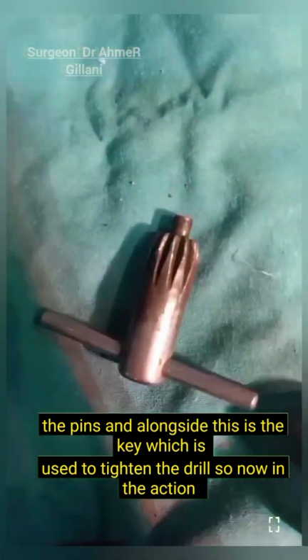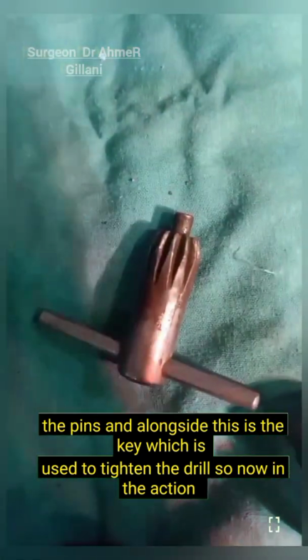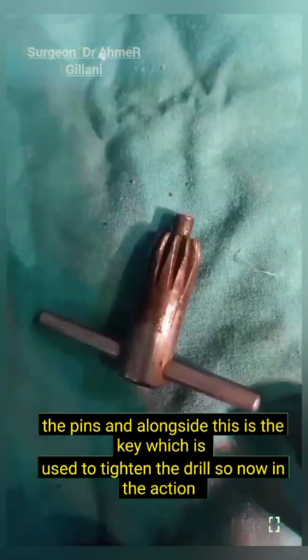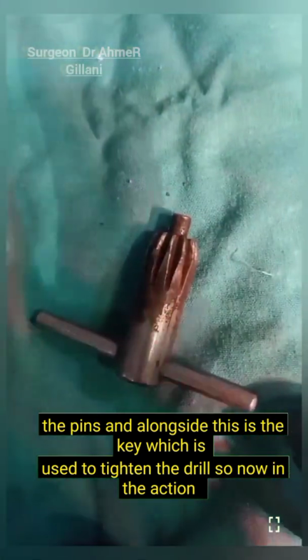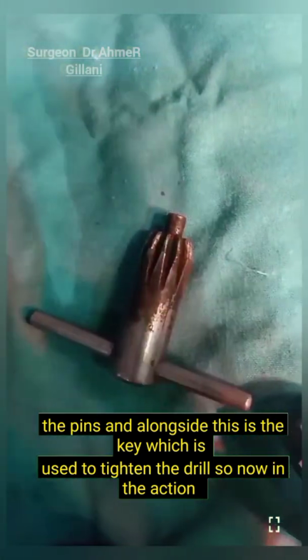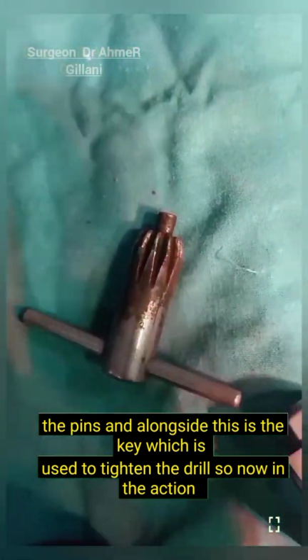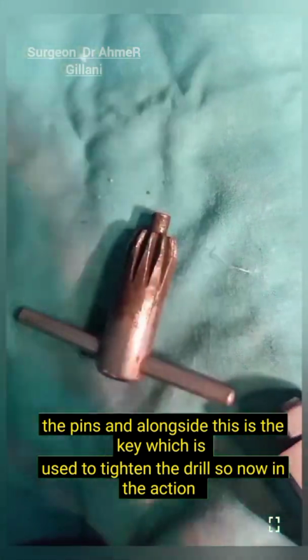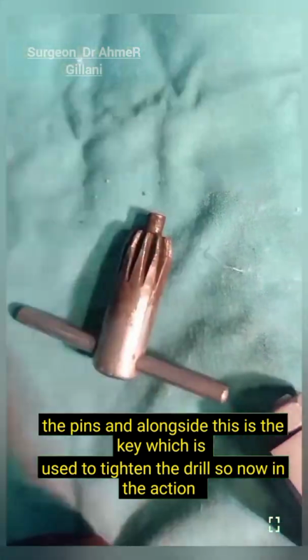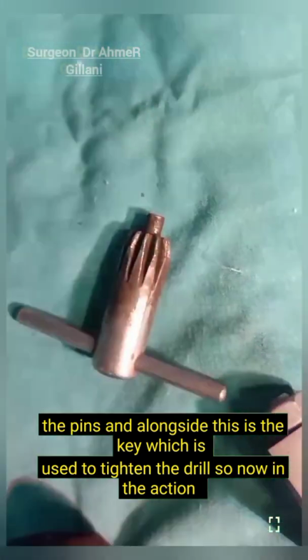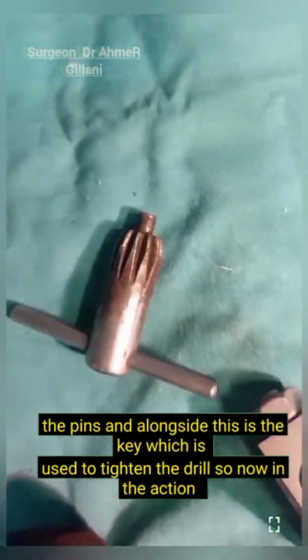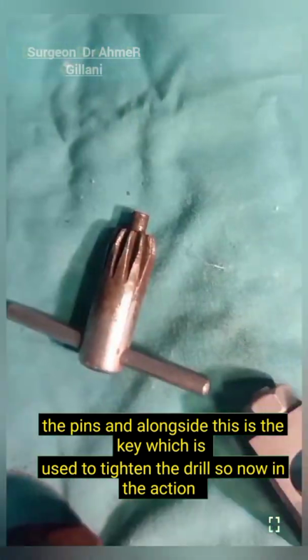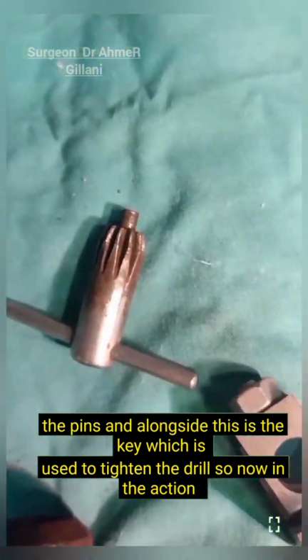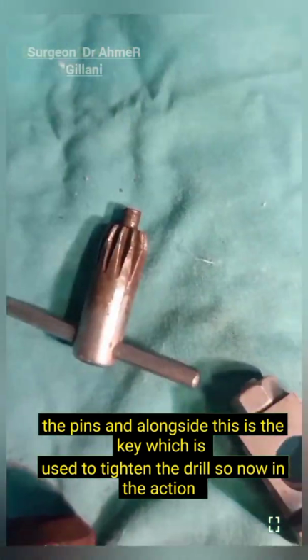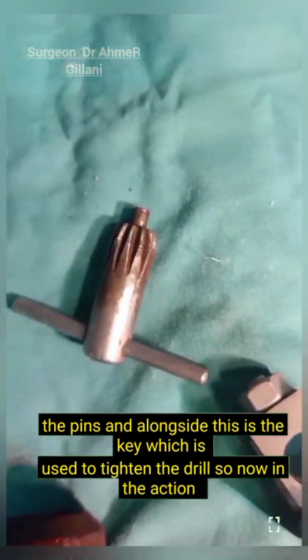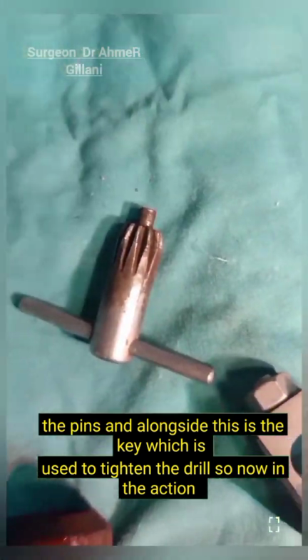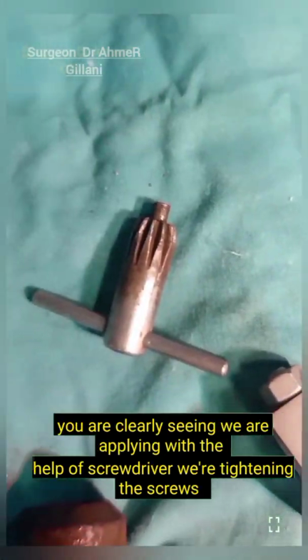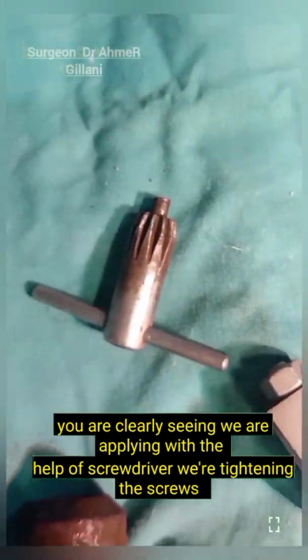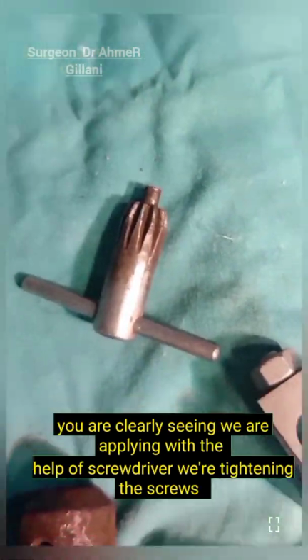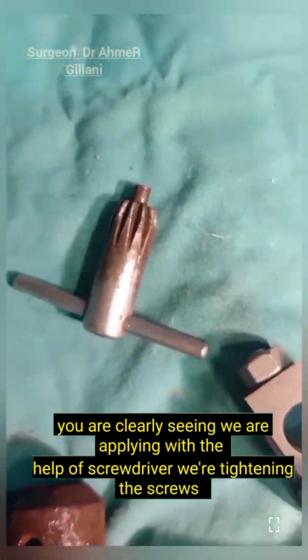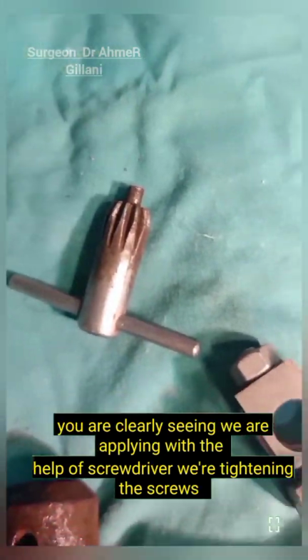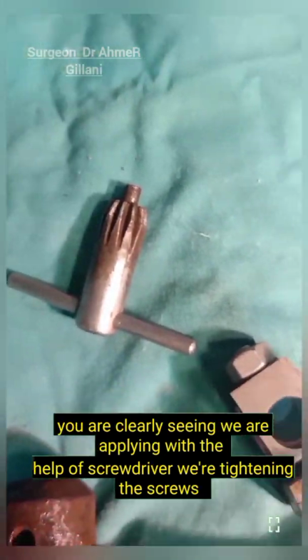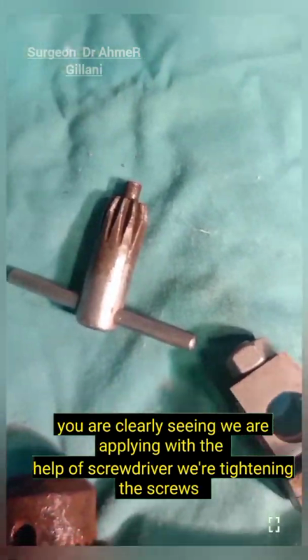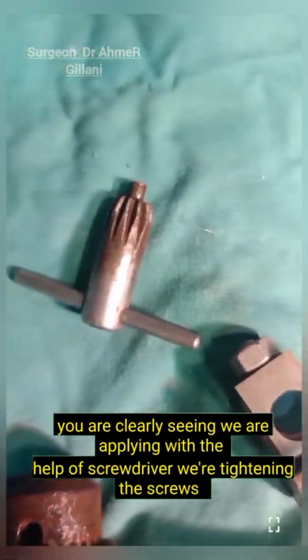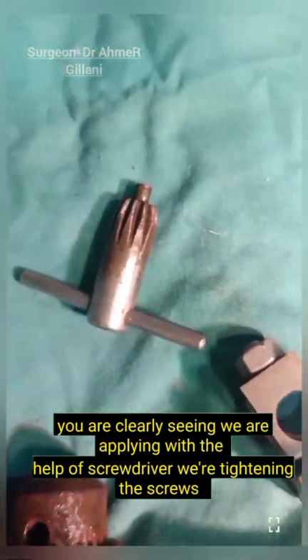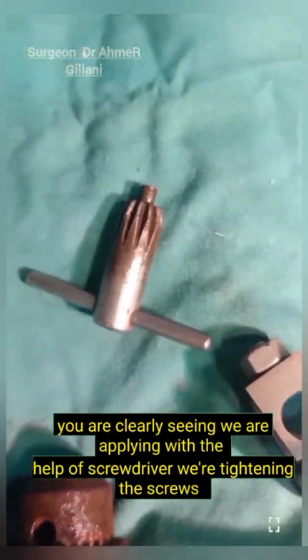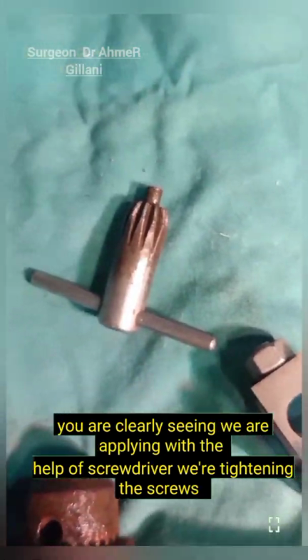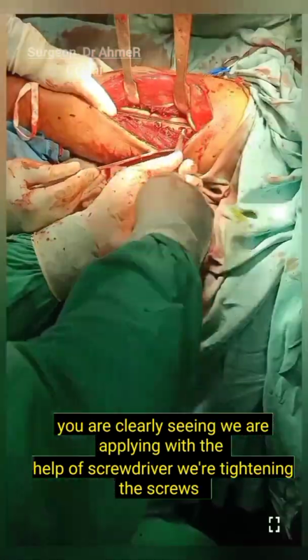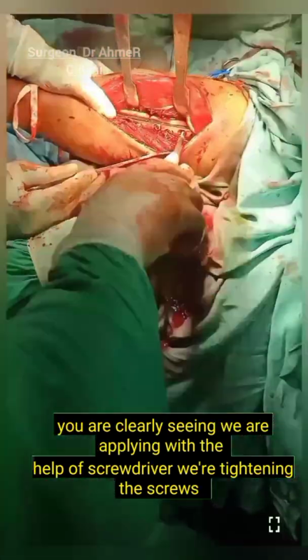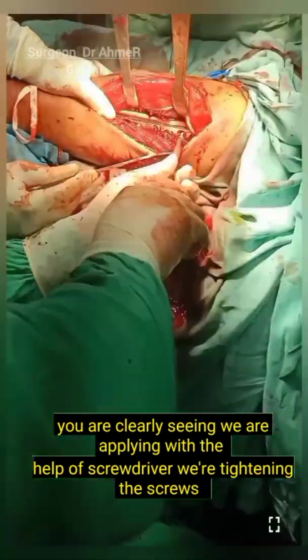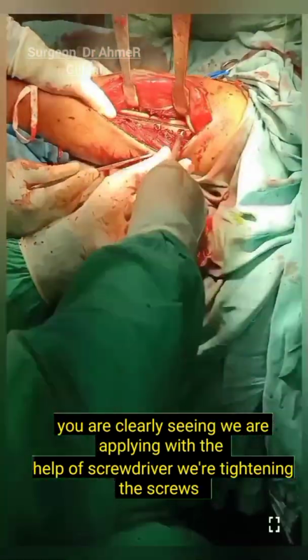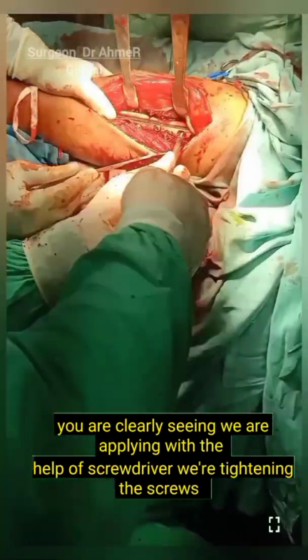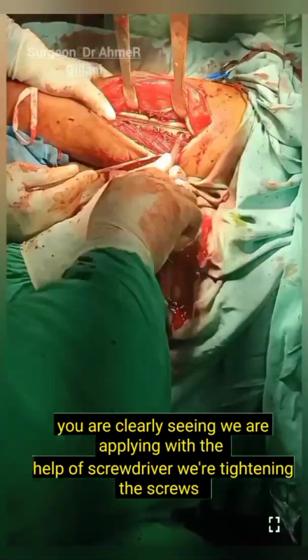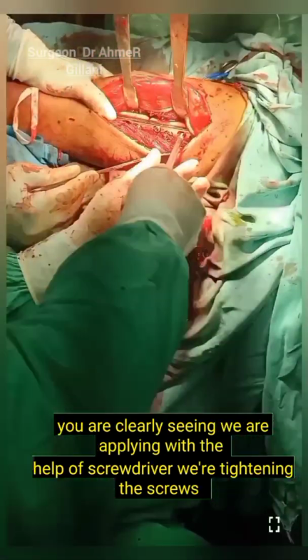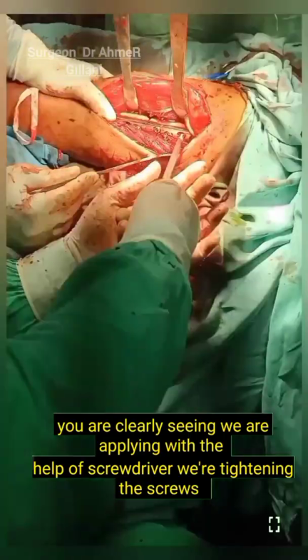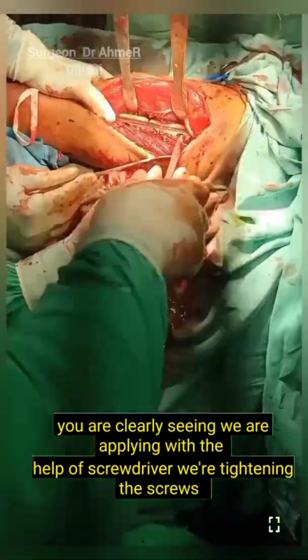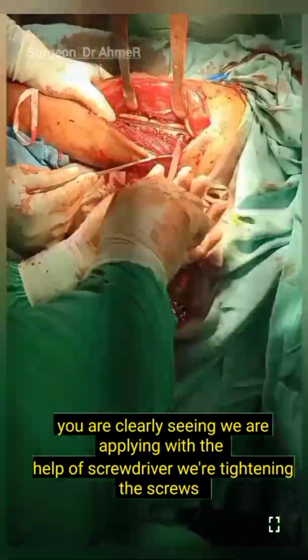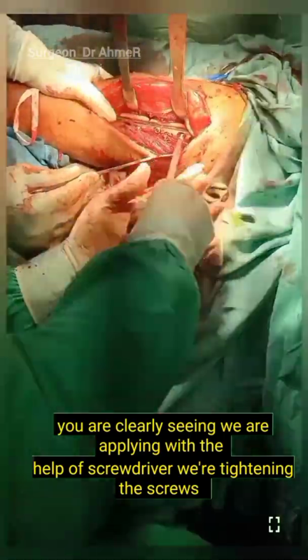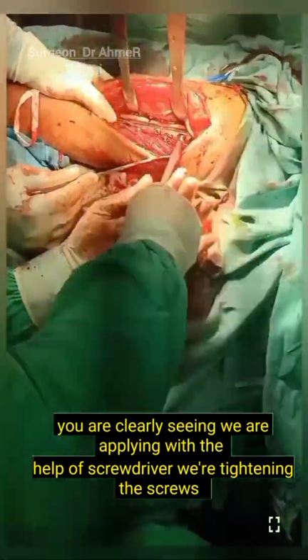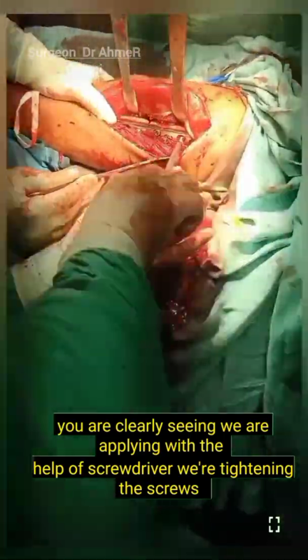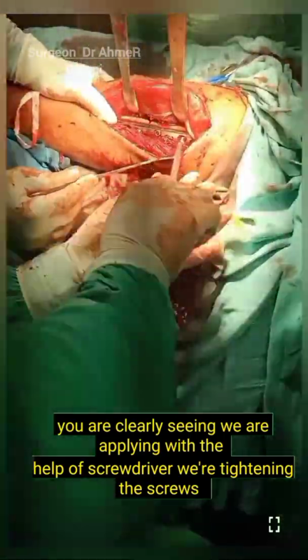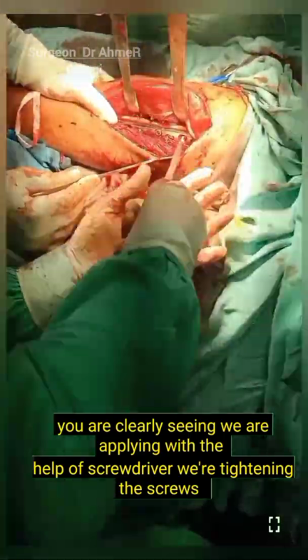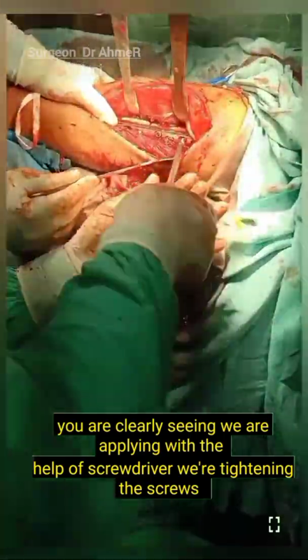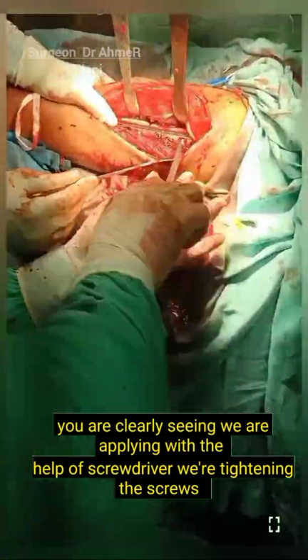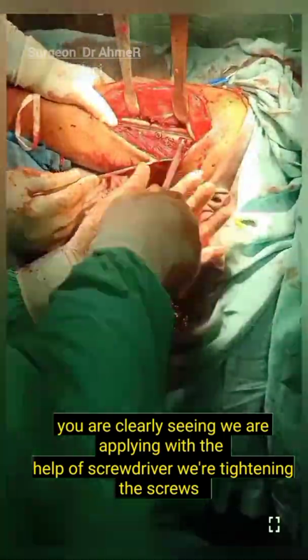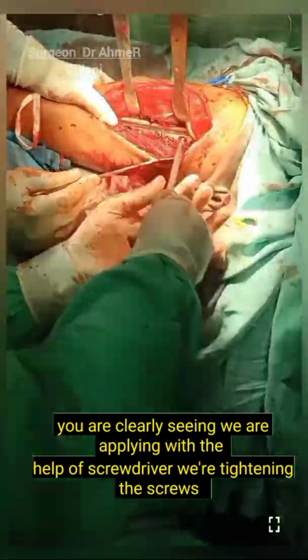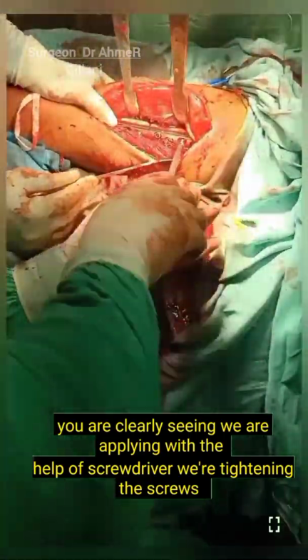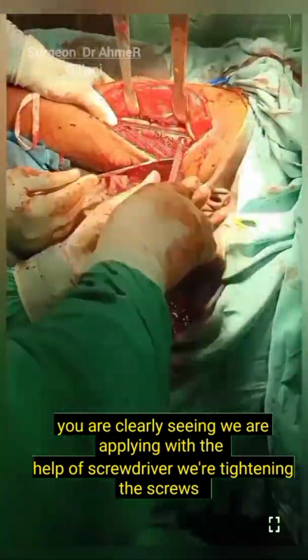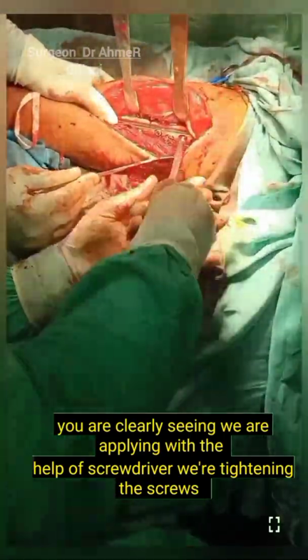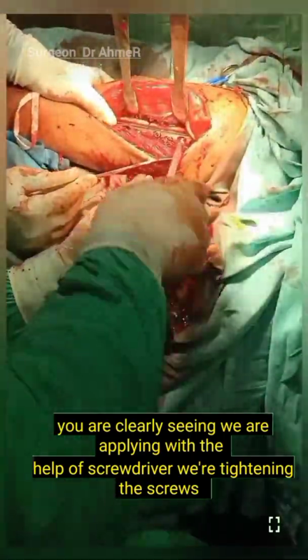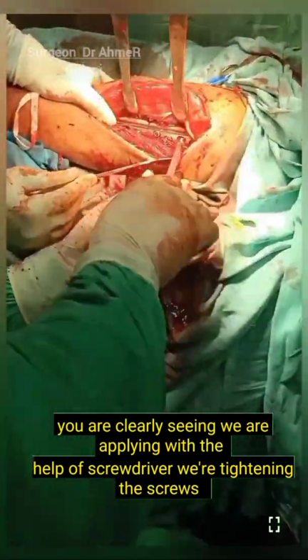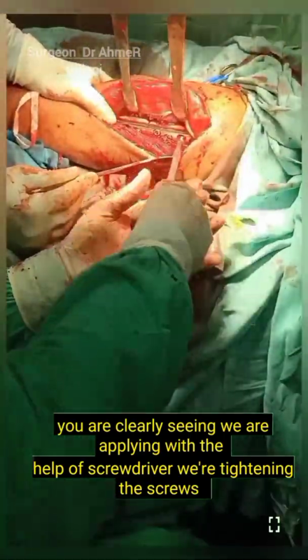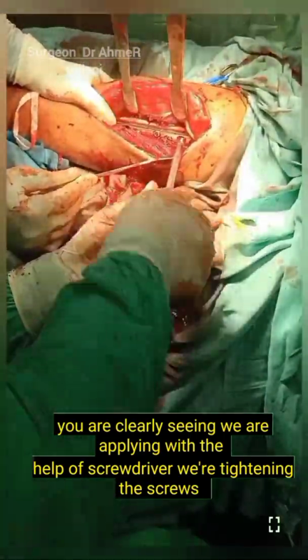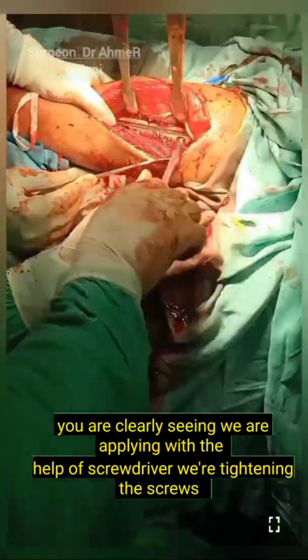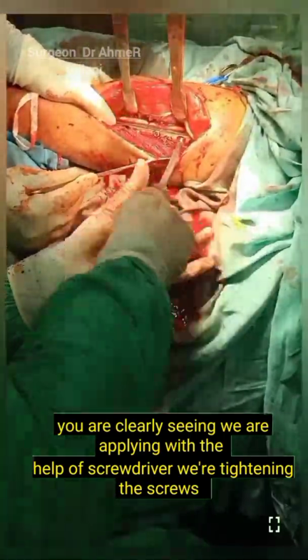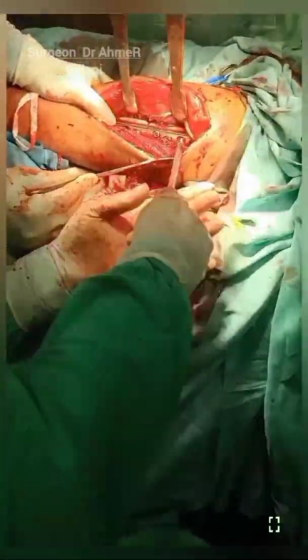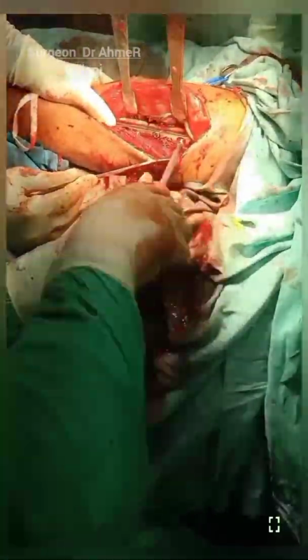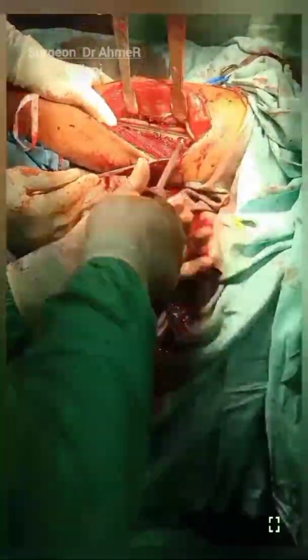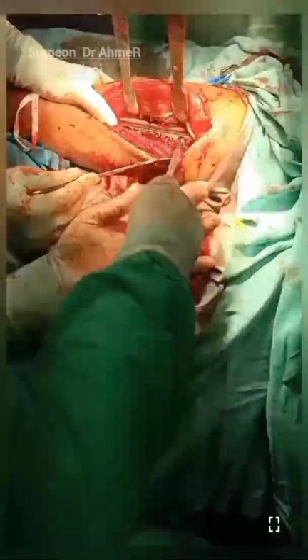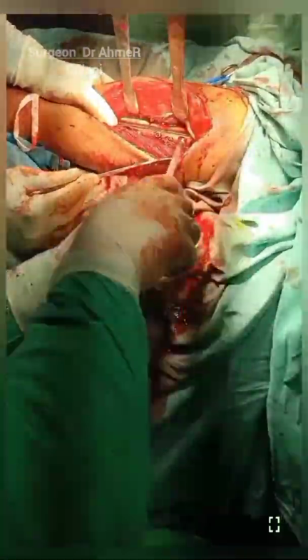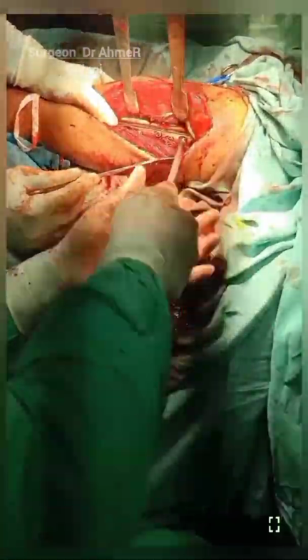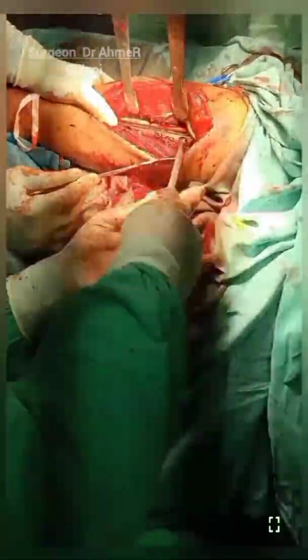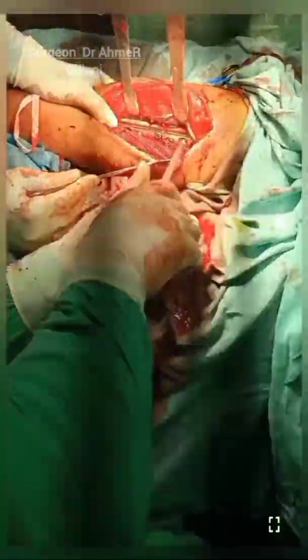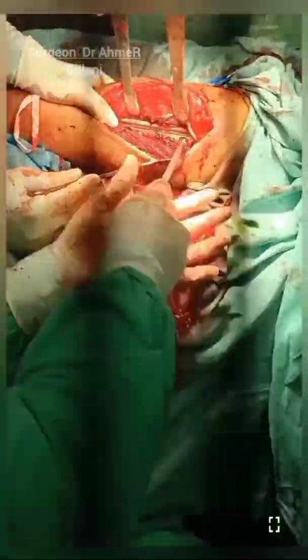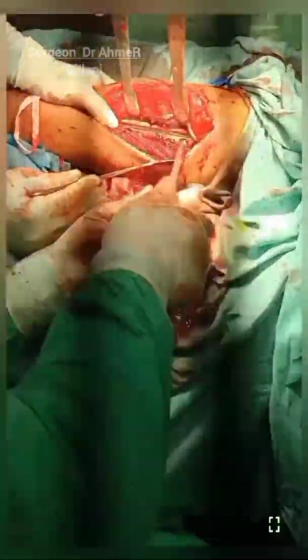In action, you can clearly see that we are applying the screwdriver to tighten the screws.